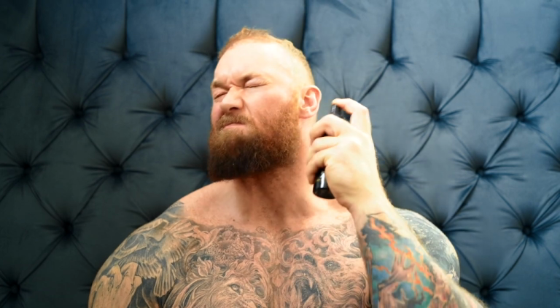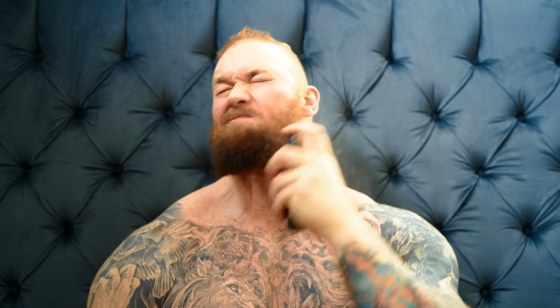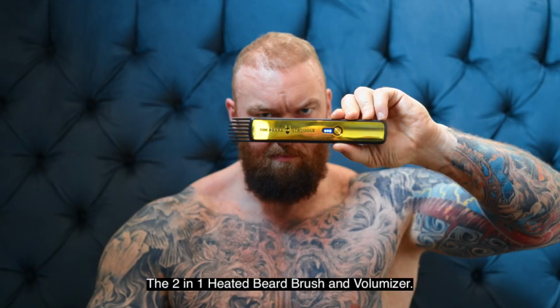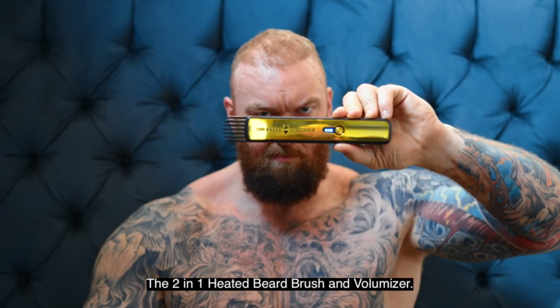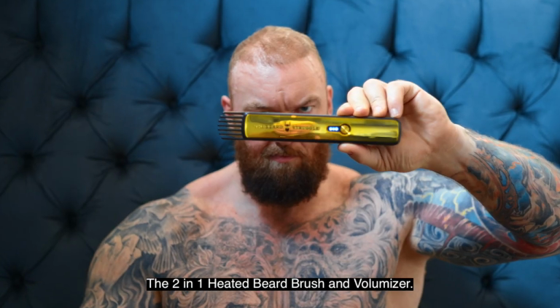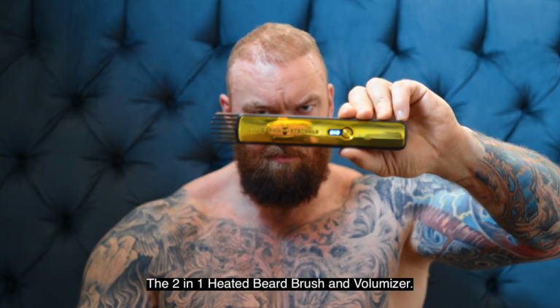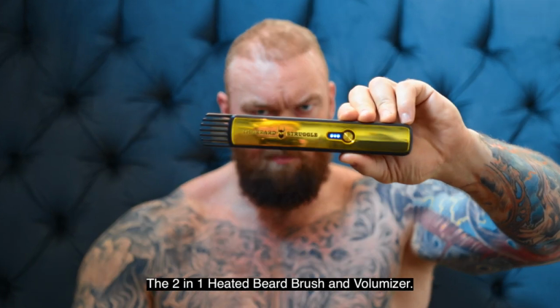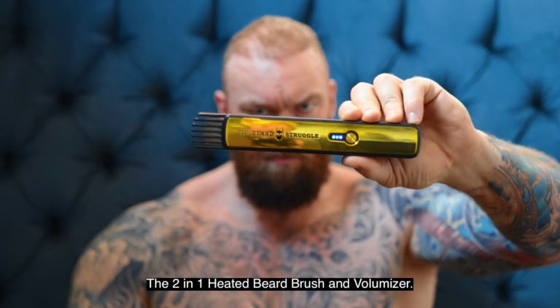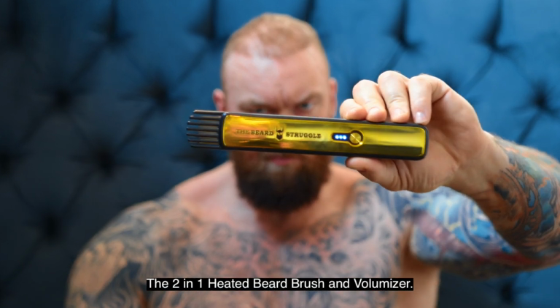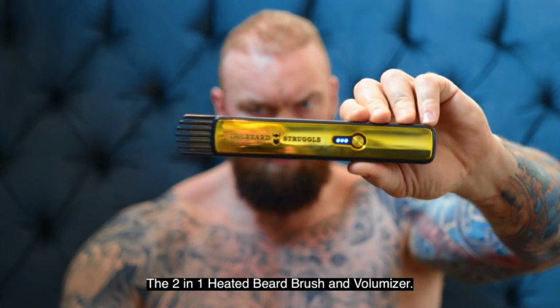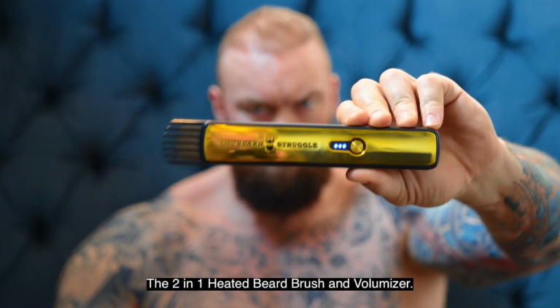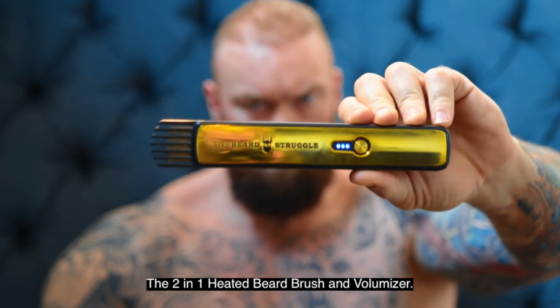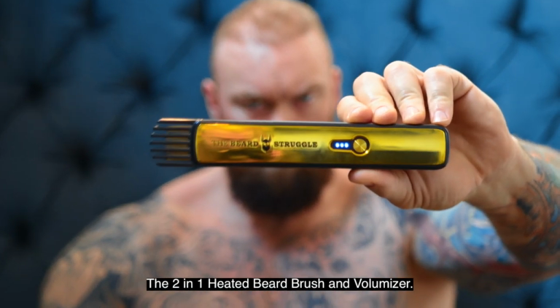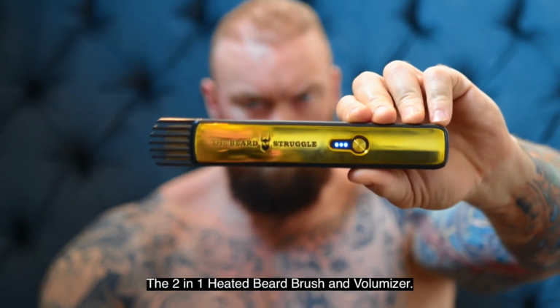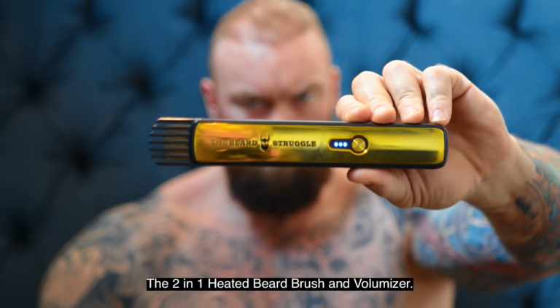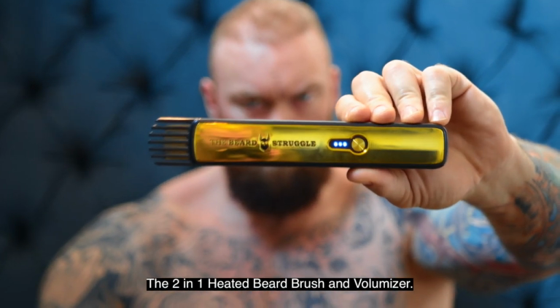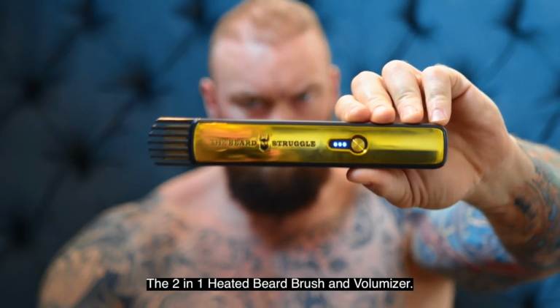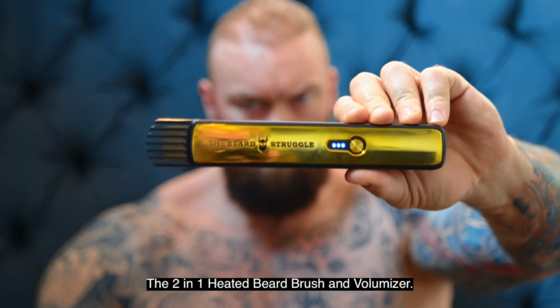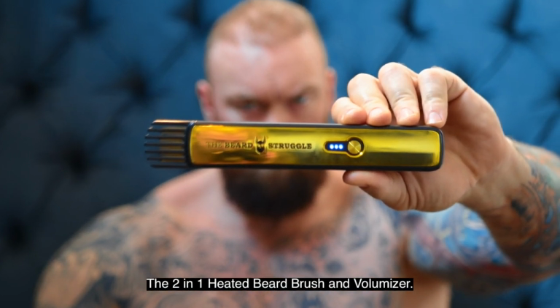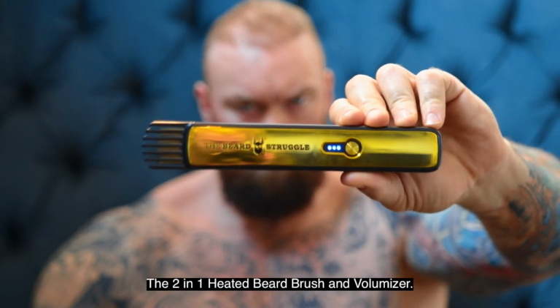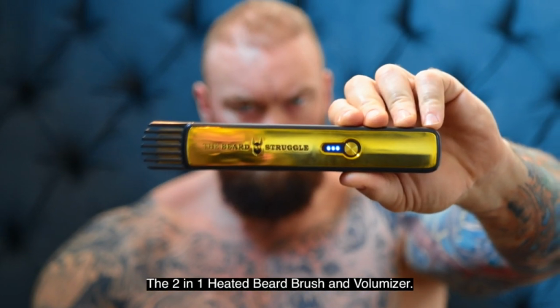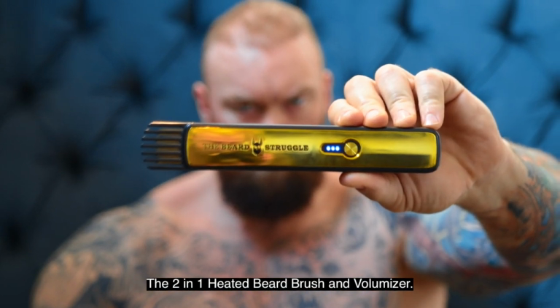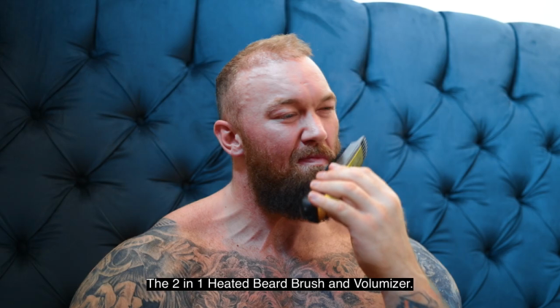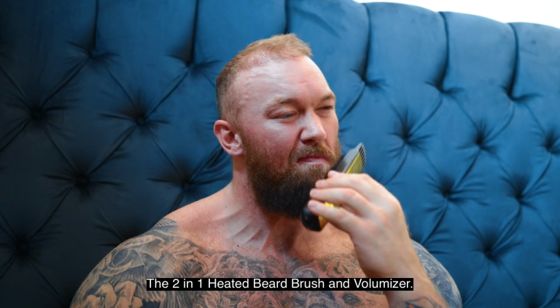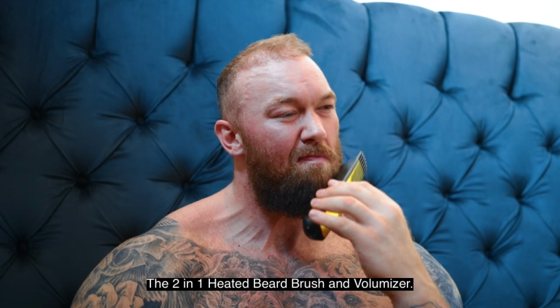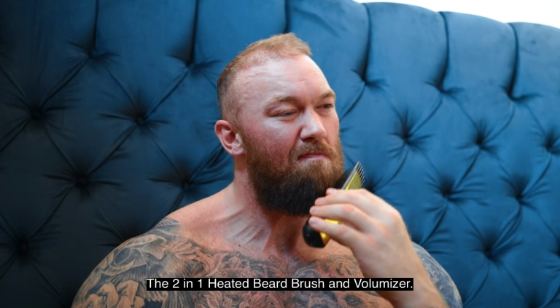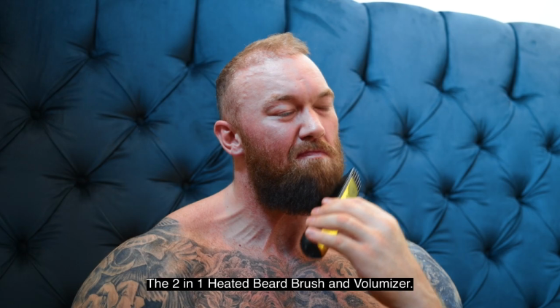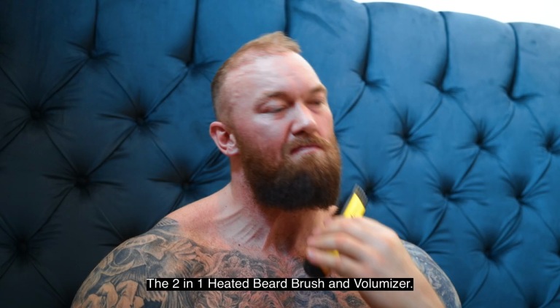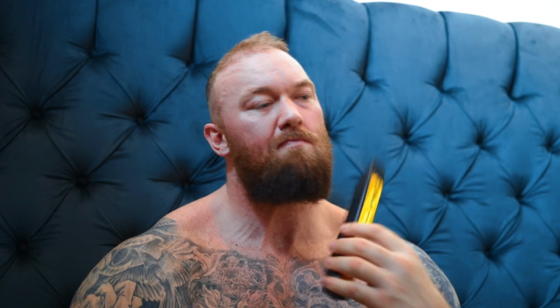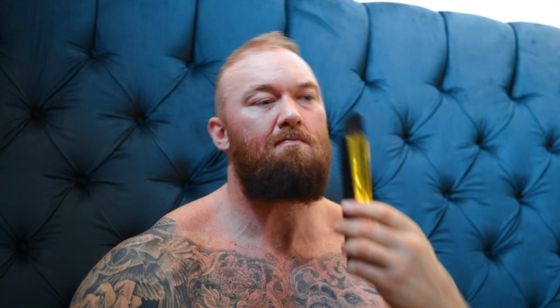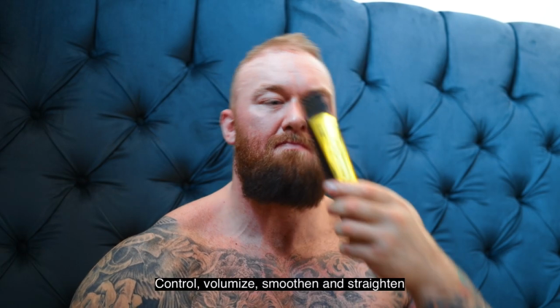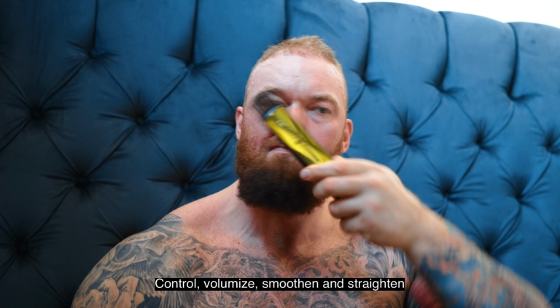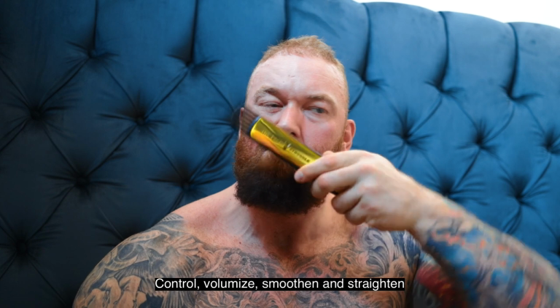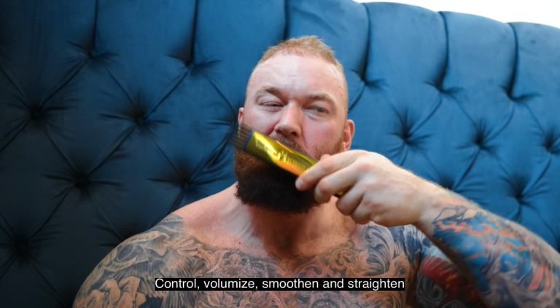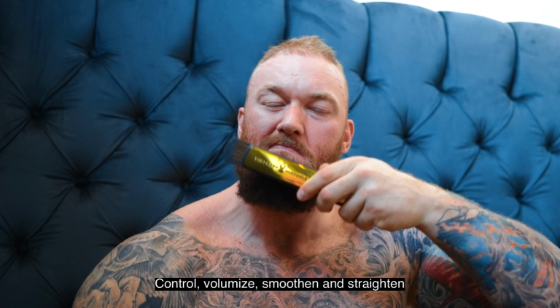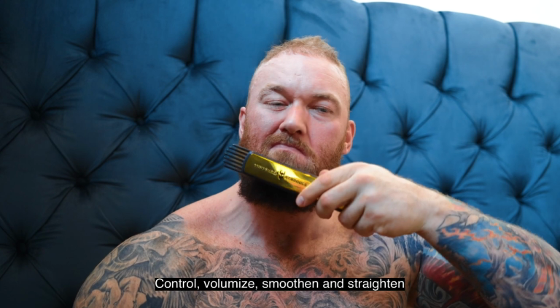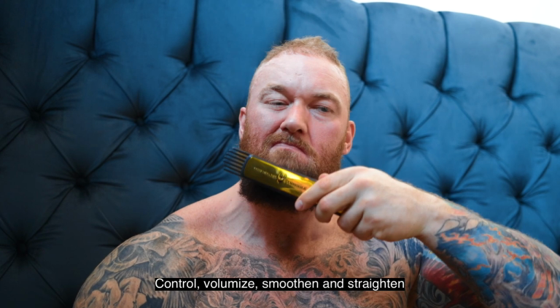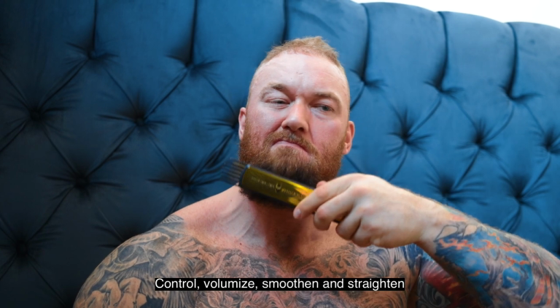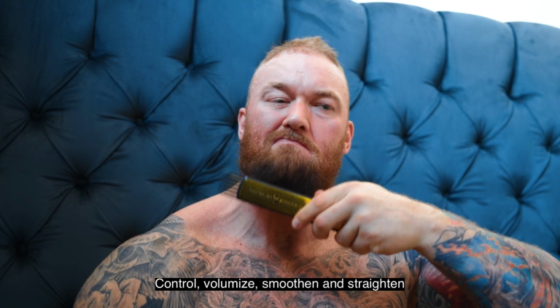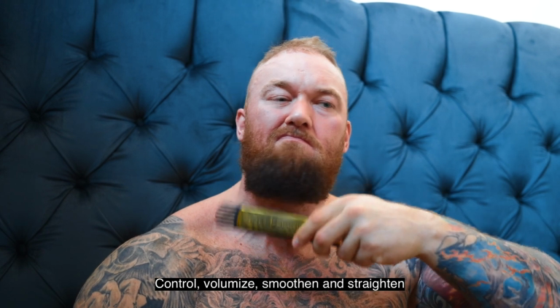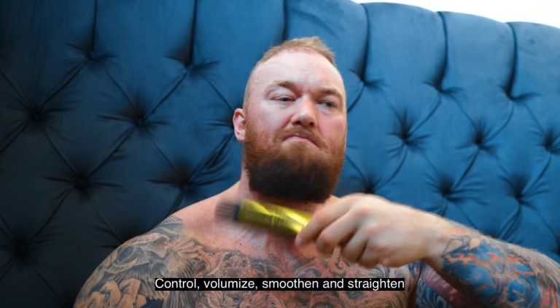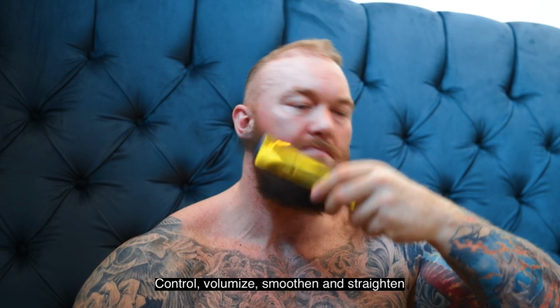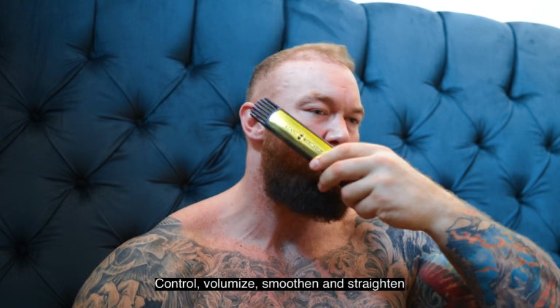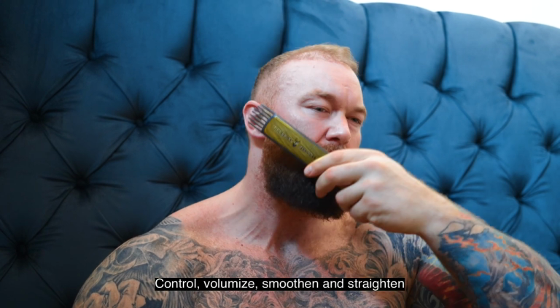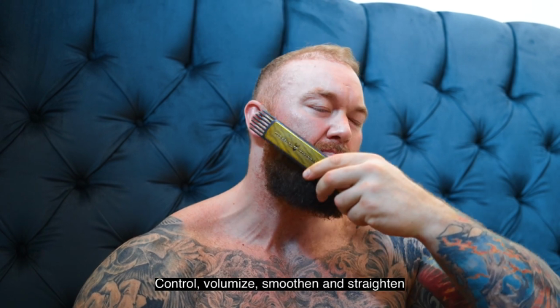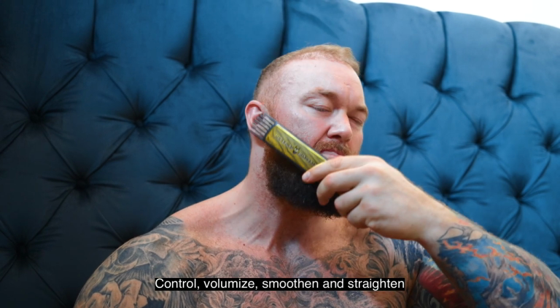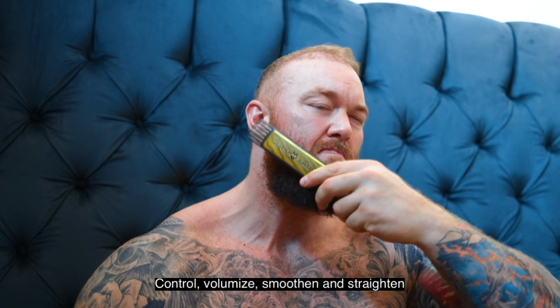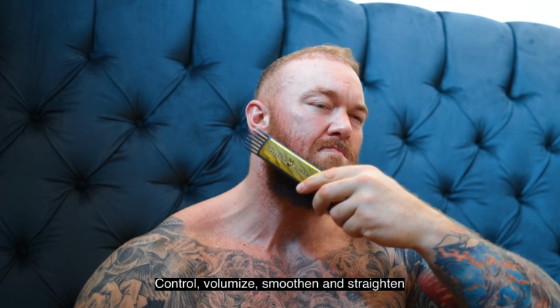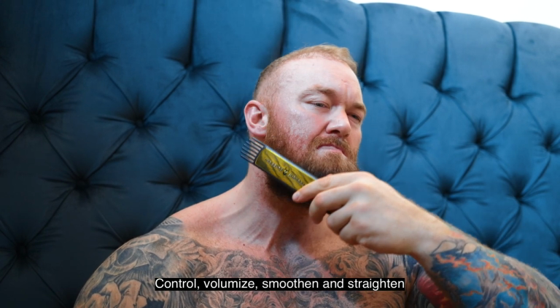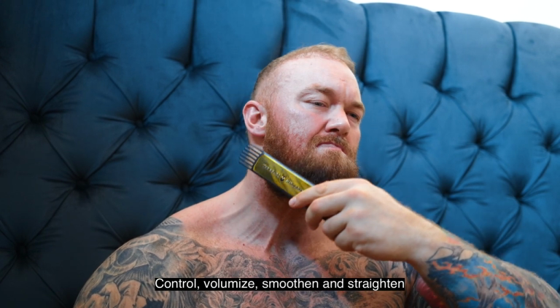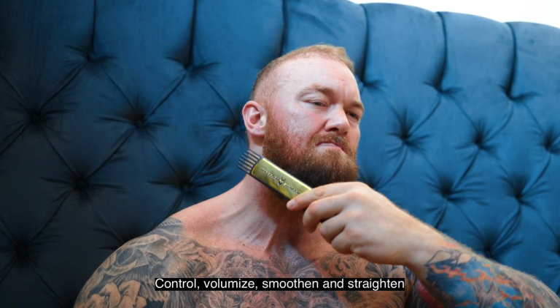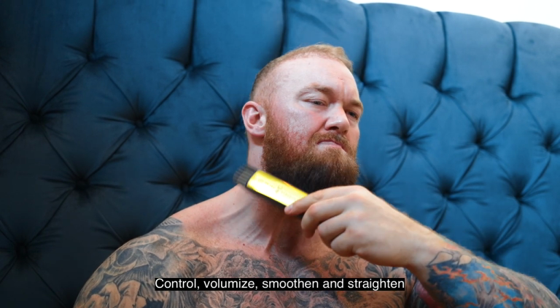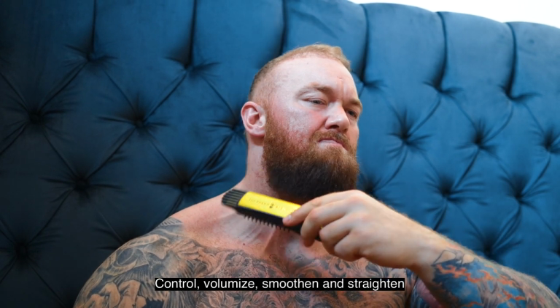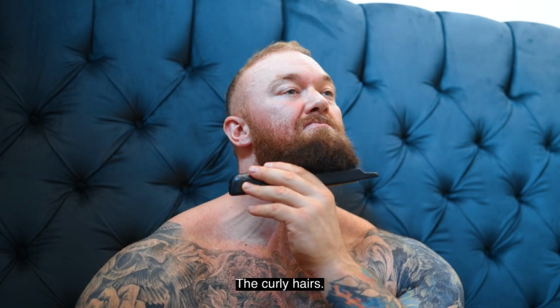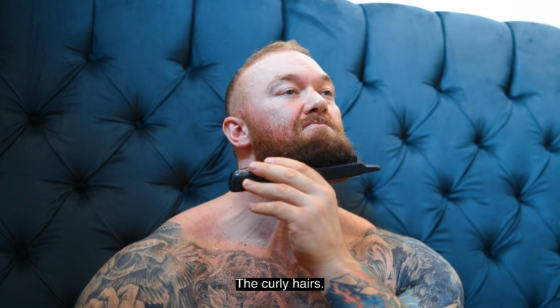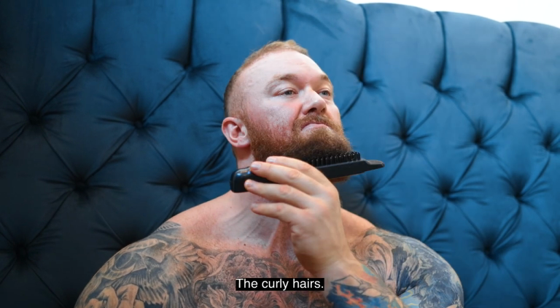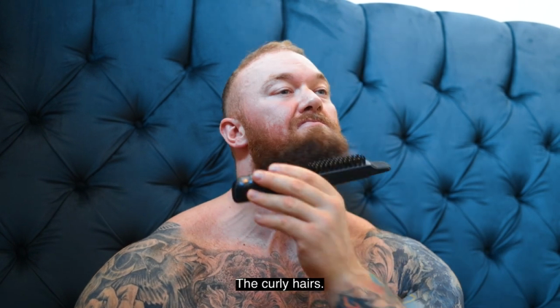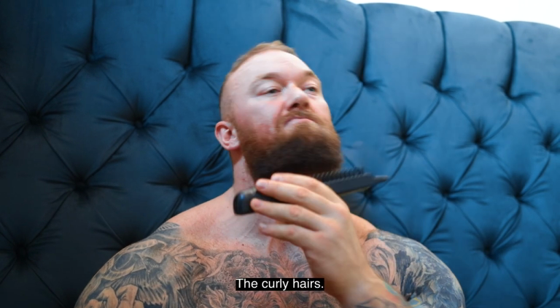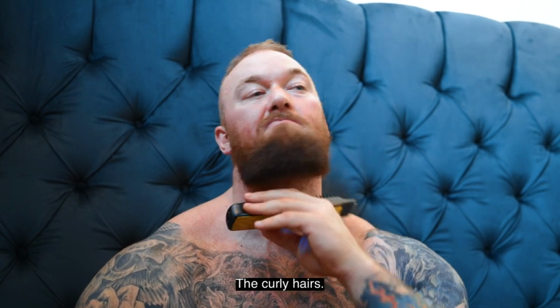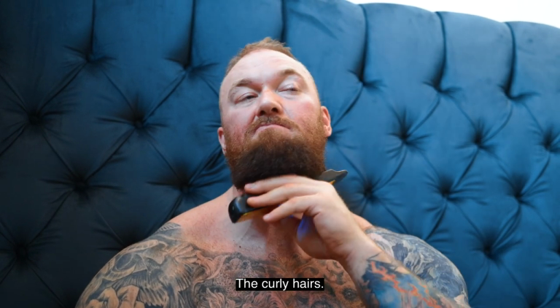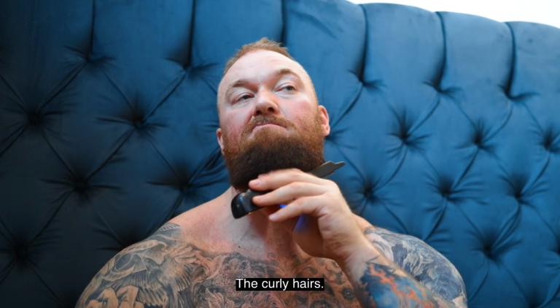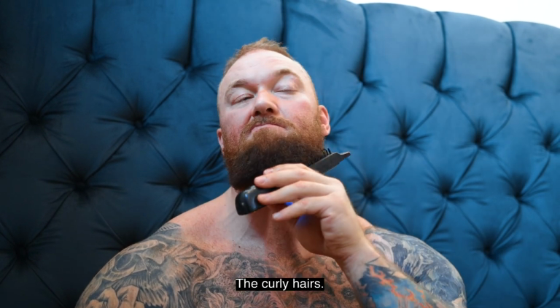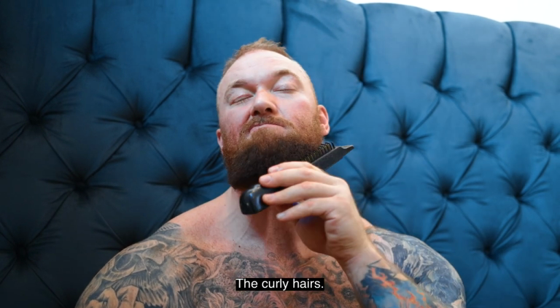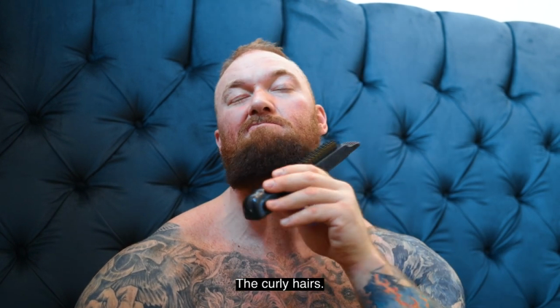The 2-in-1 Heated Beard Brush and Volumizer. Control, volumize, smoothen and straighten those curly hairs.